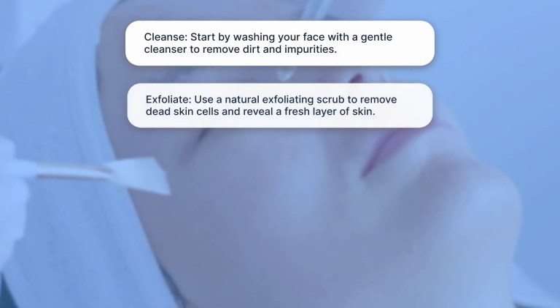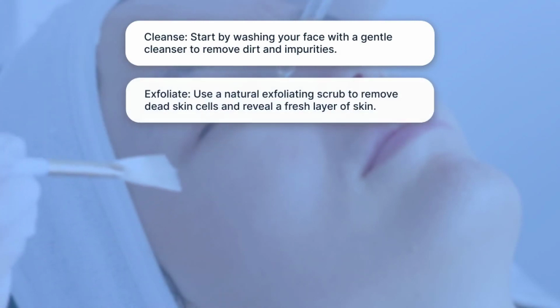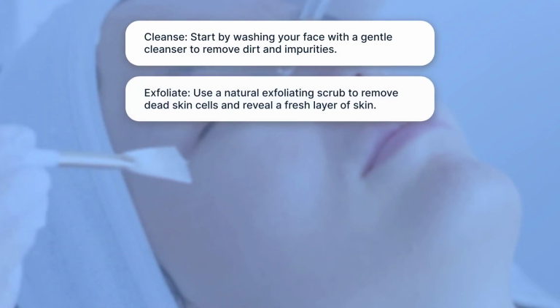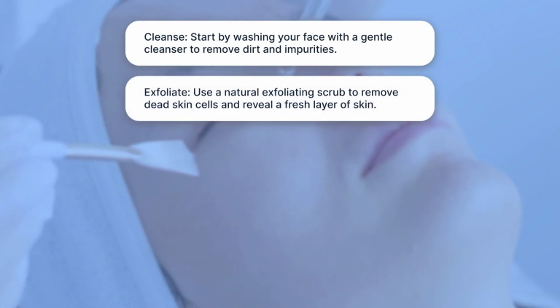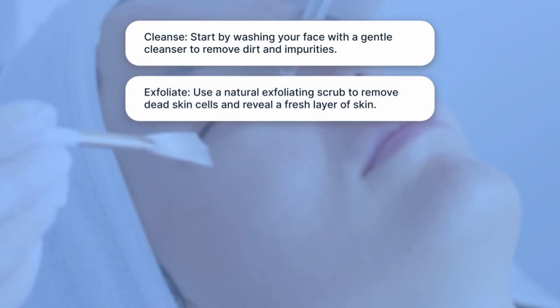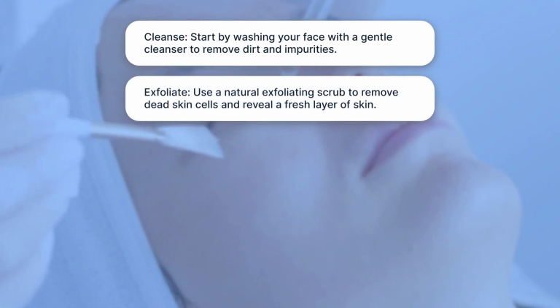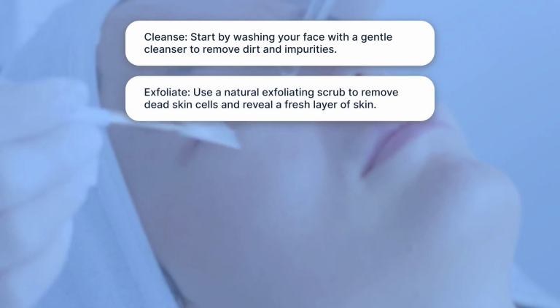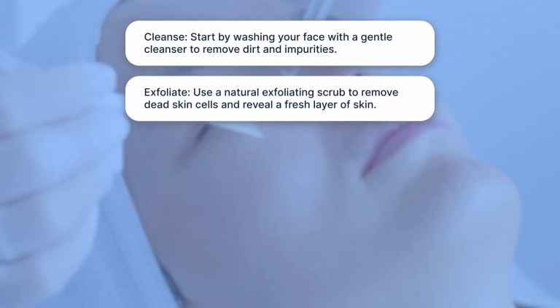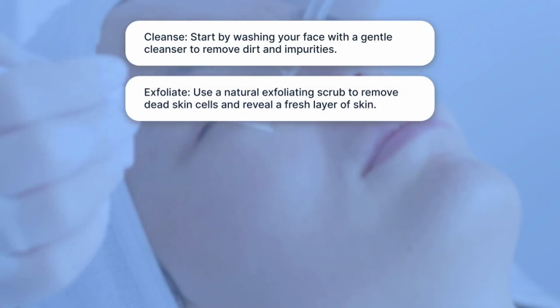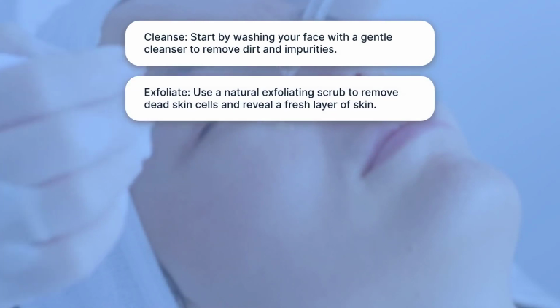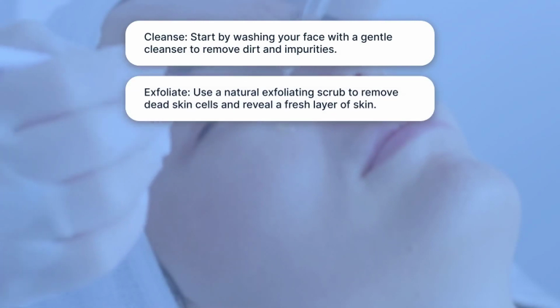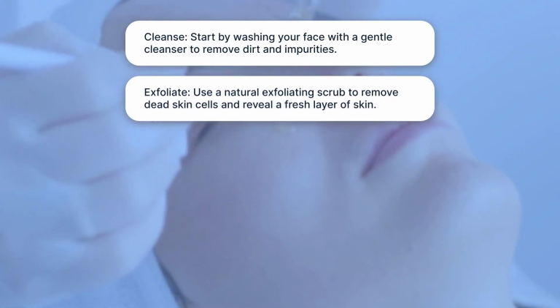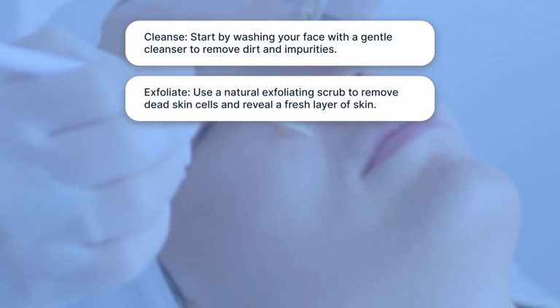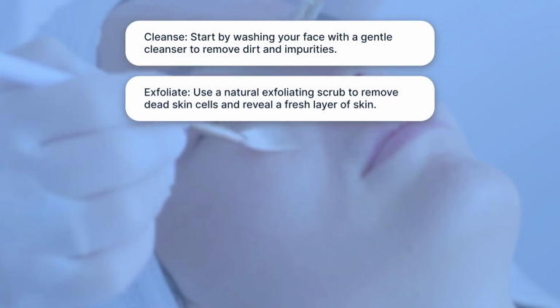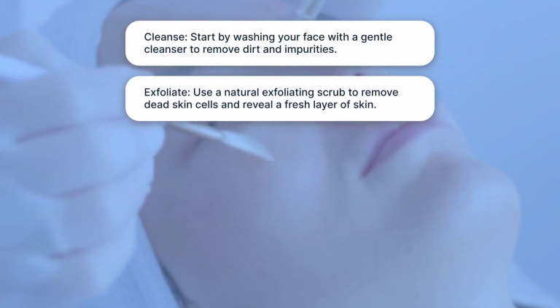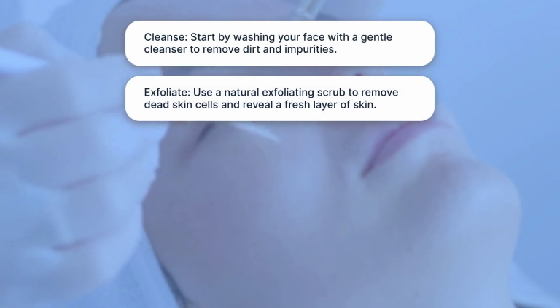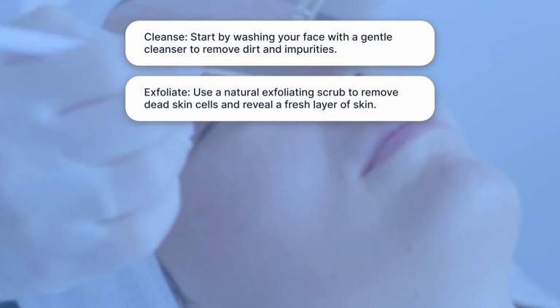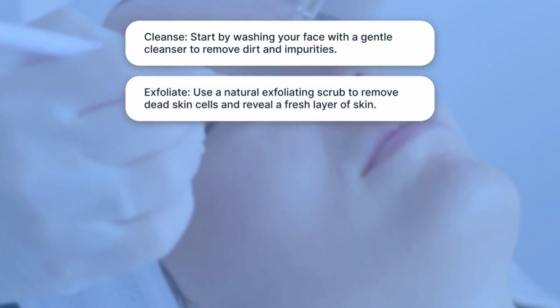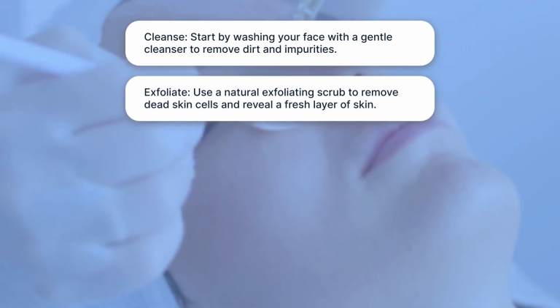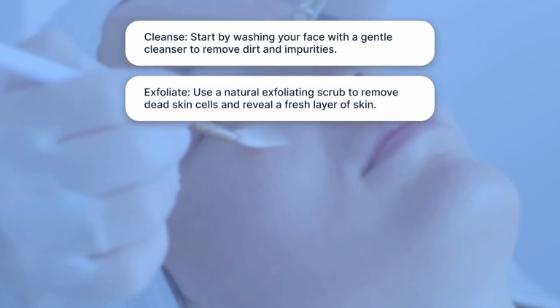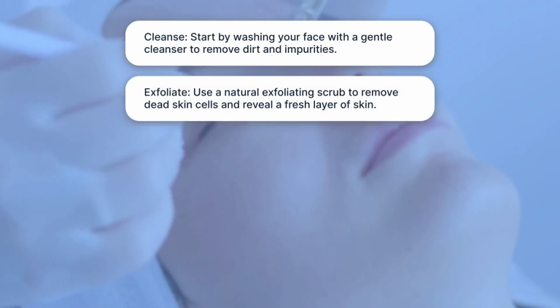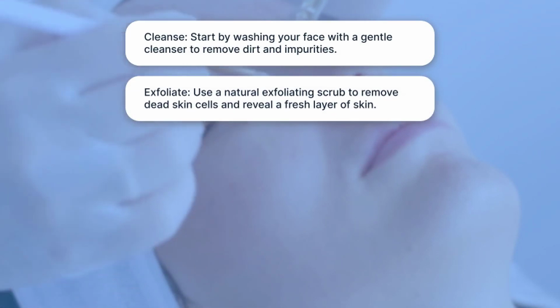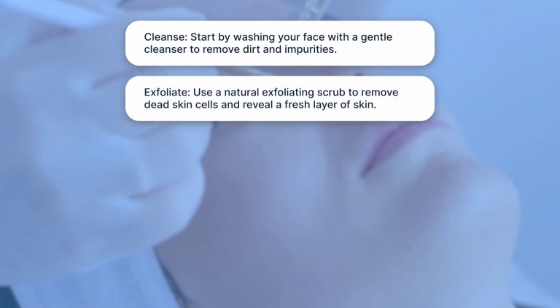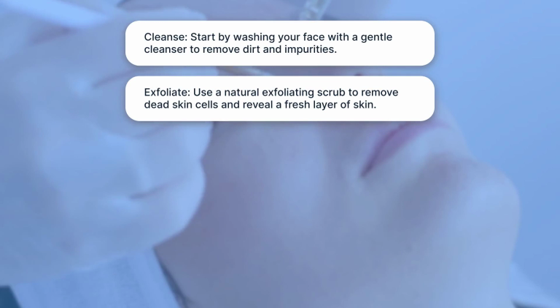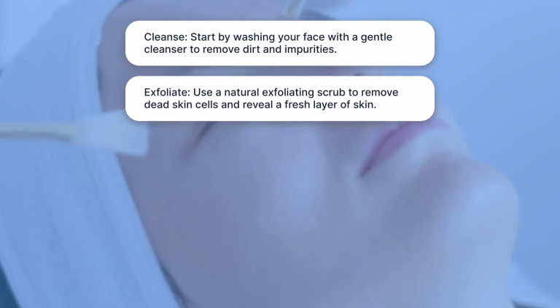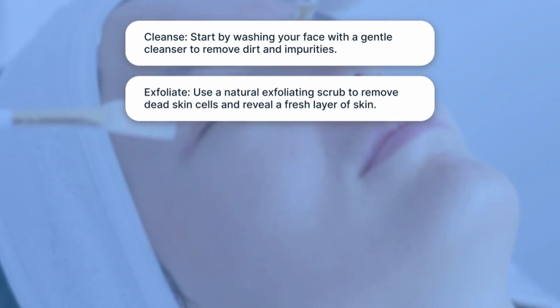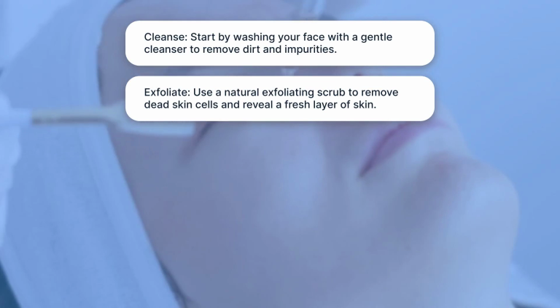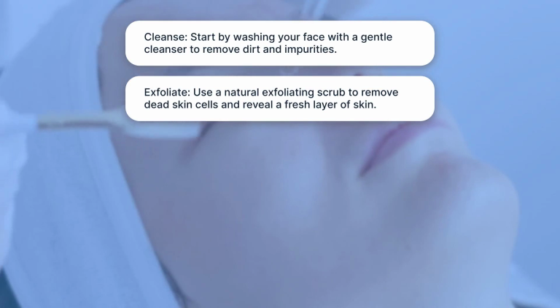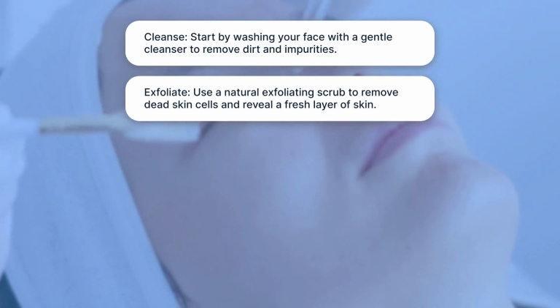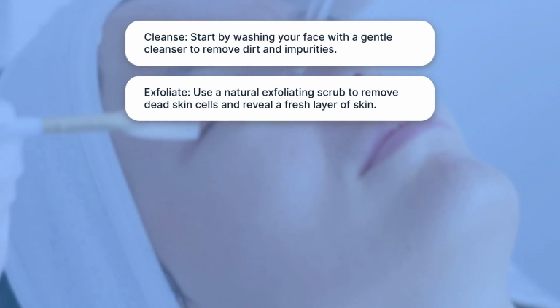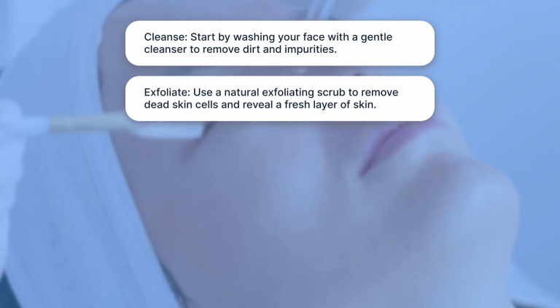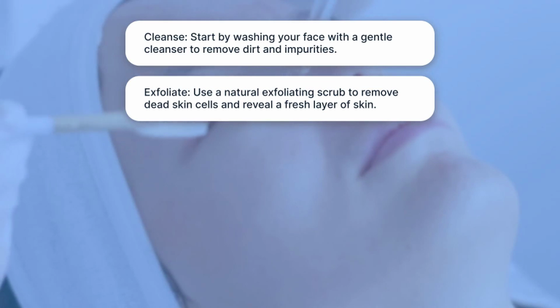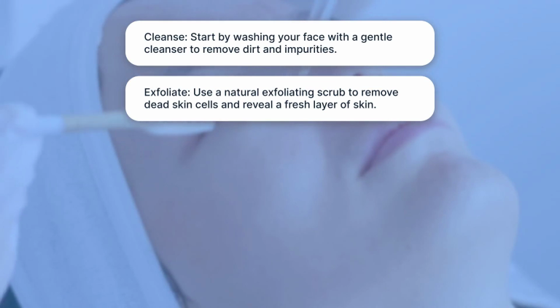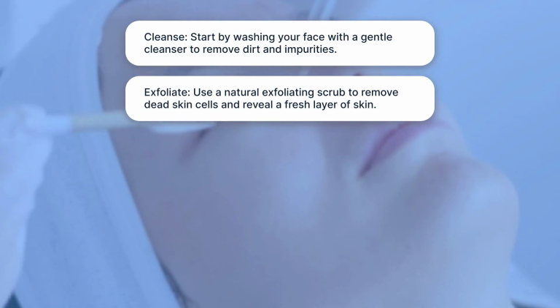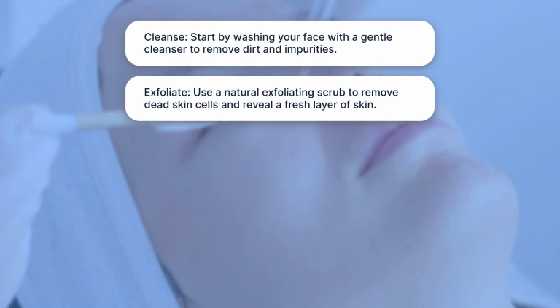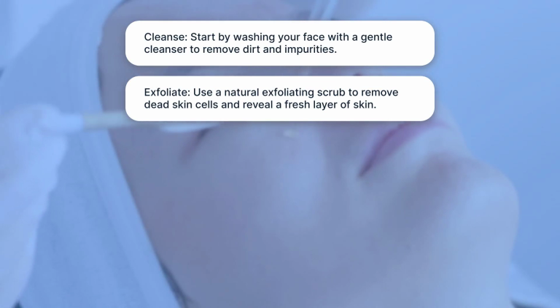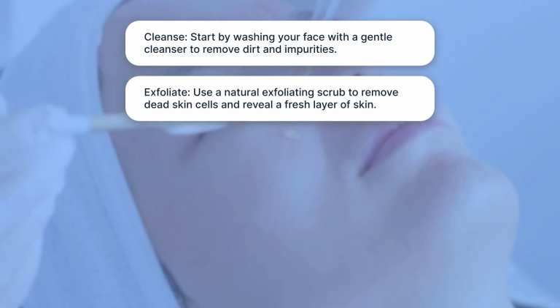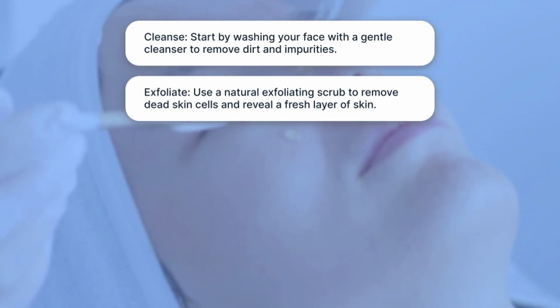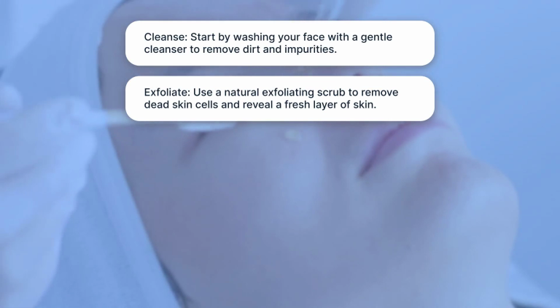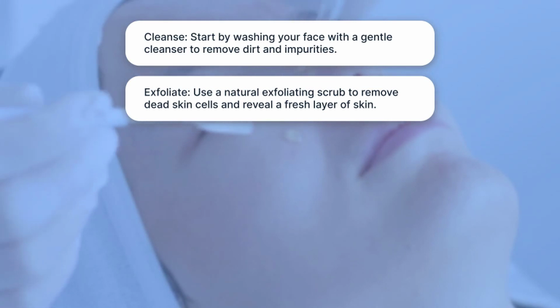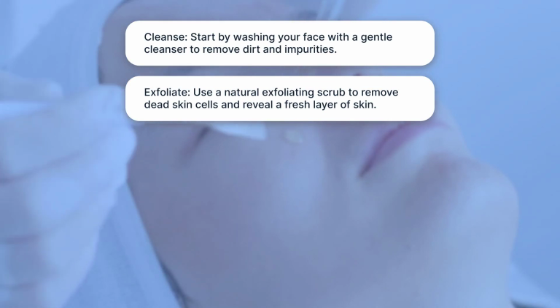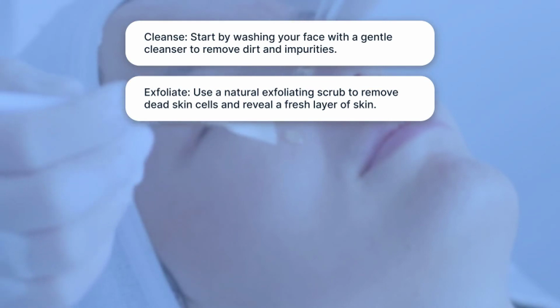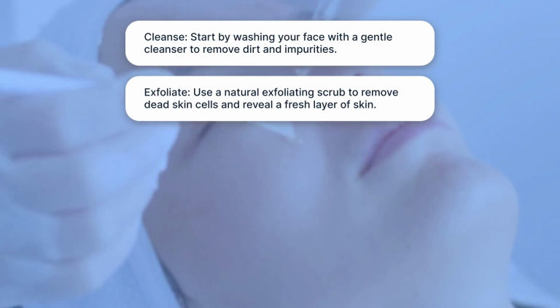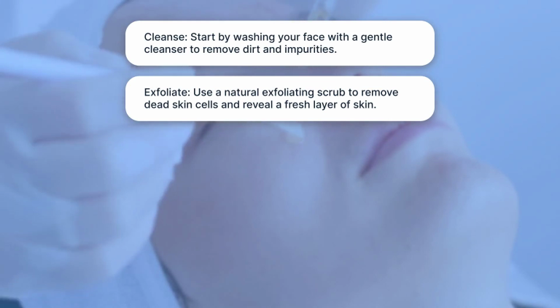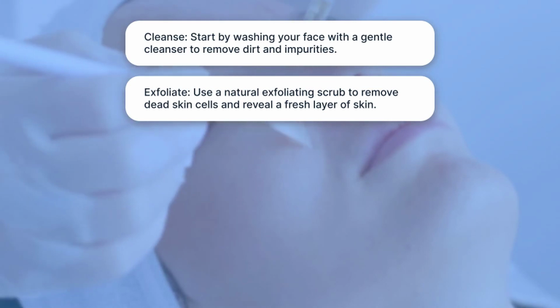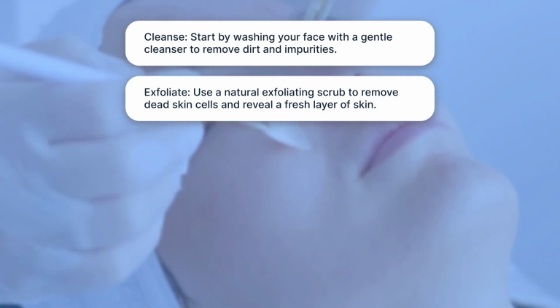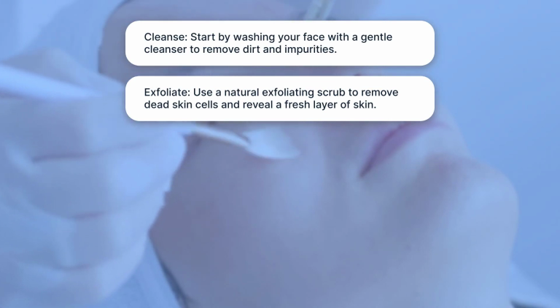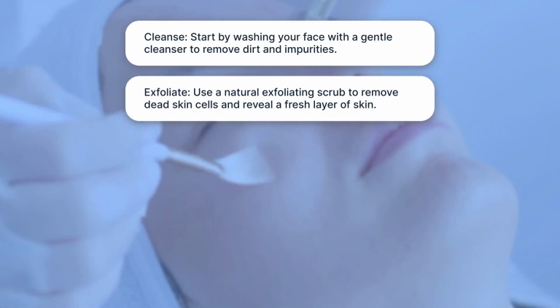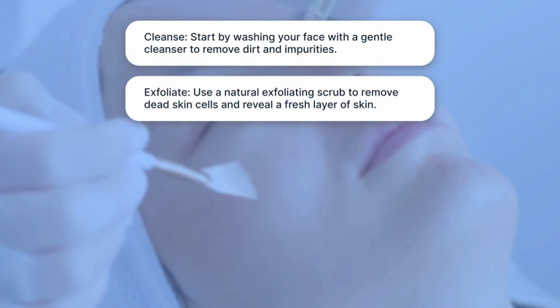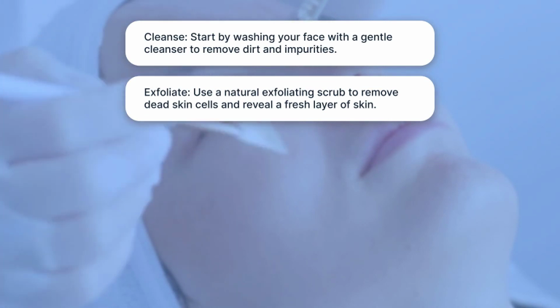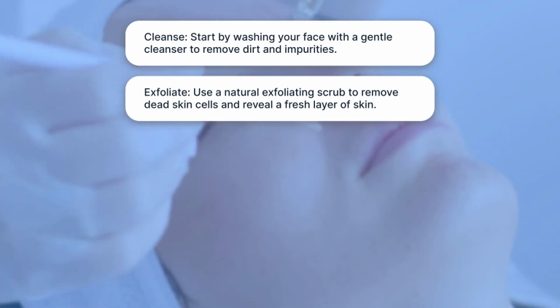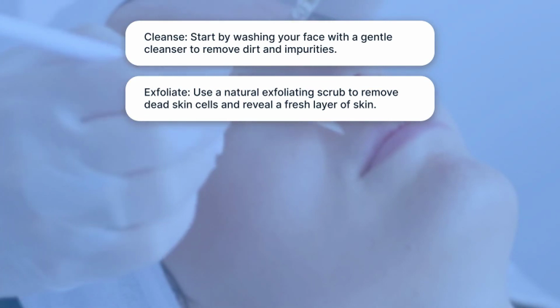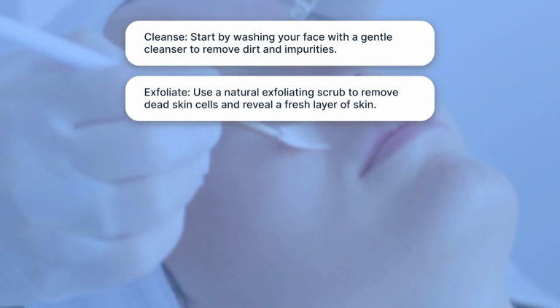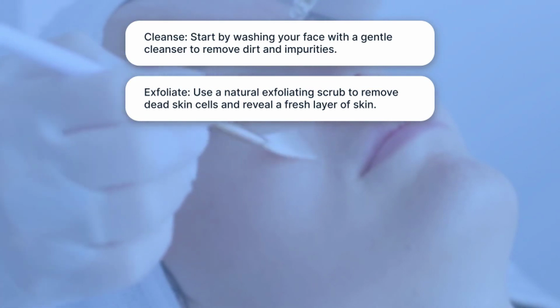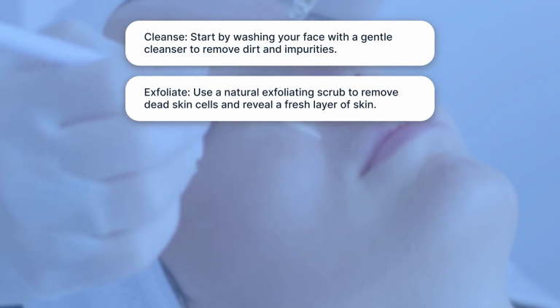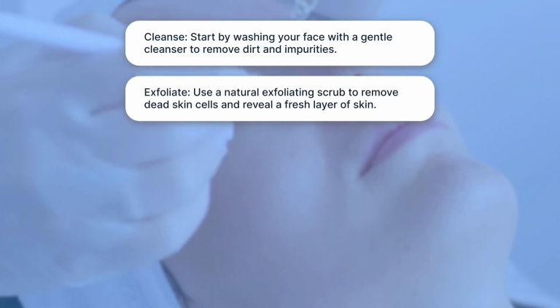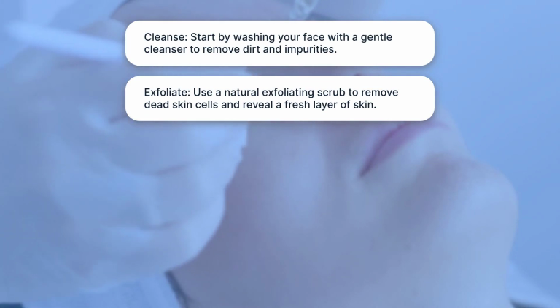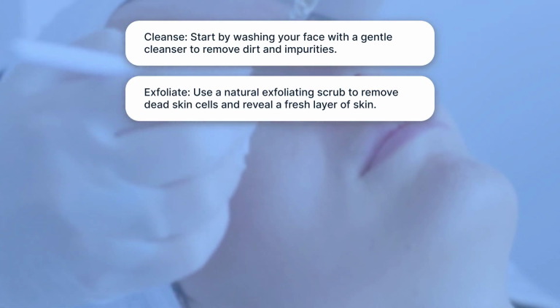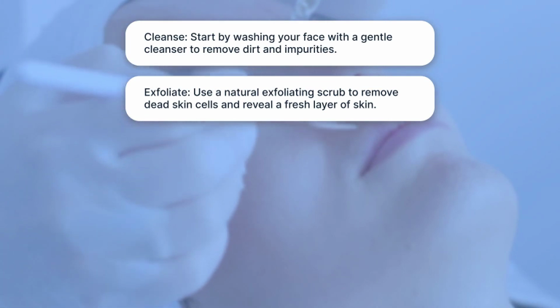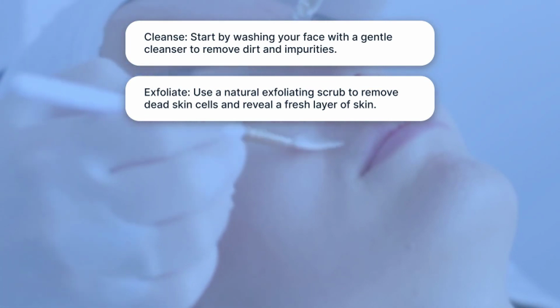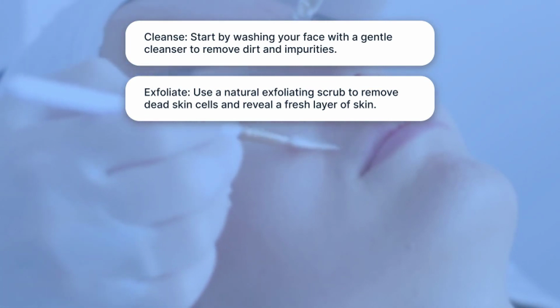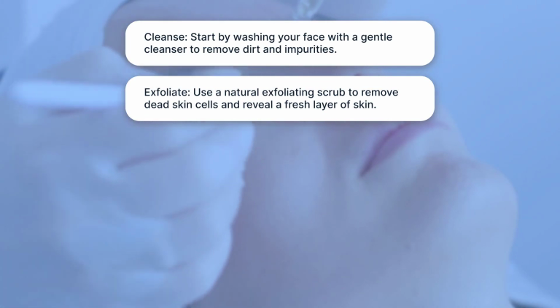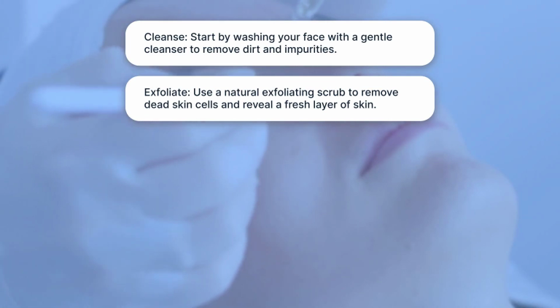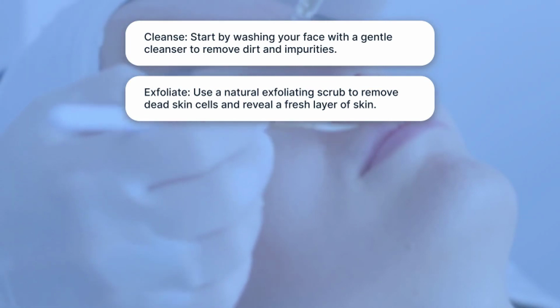Exfoliate: Use a natural exfoliating scrub to remove dead skin cells and reveal a fresh layer of skin.